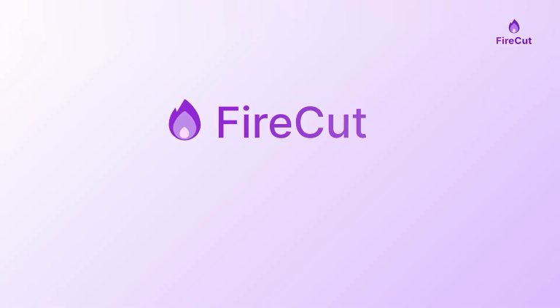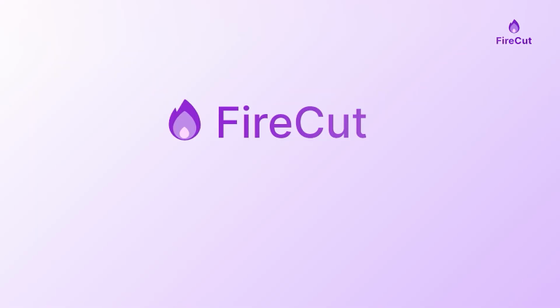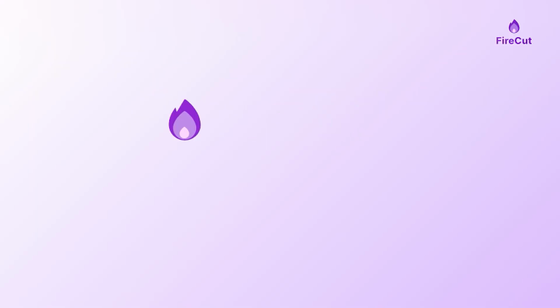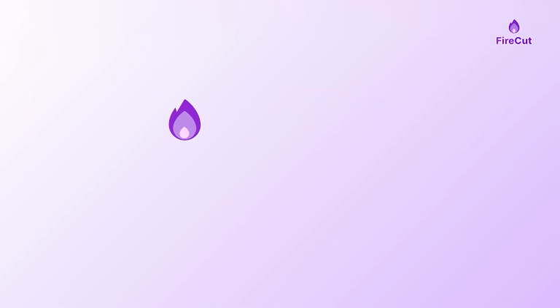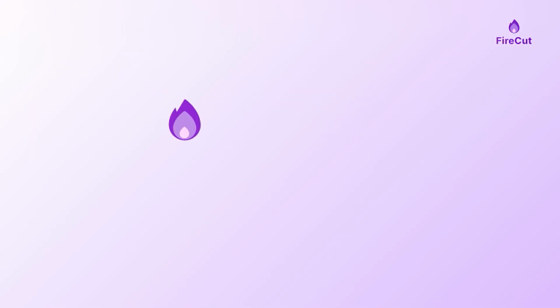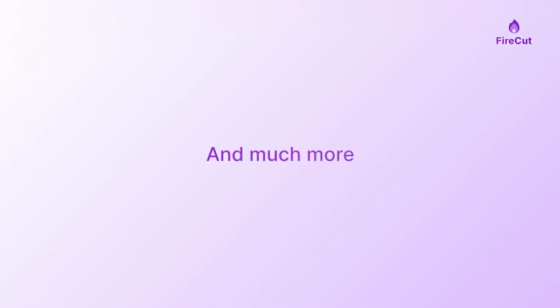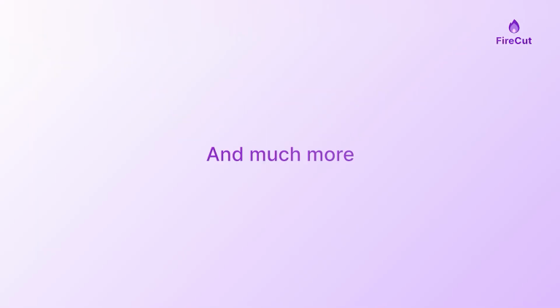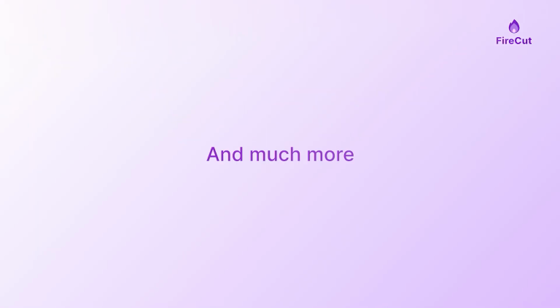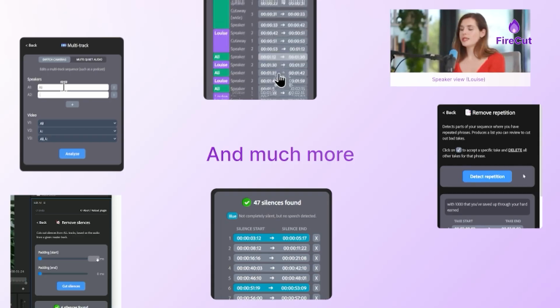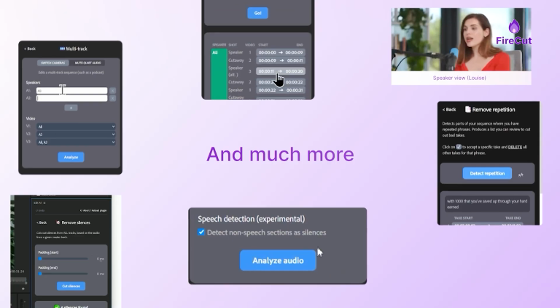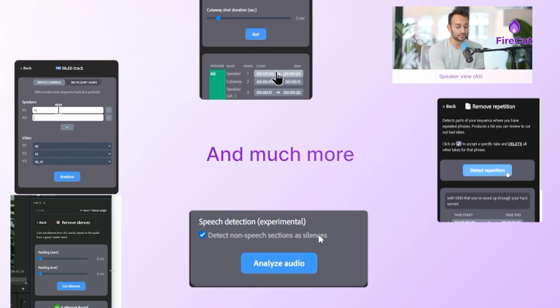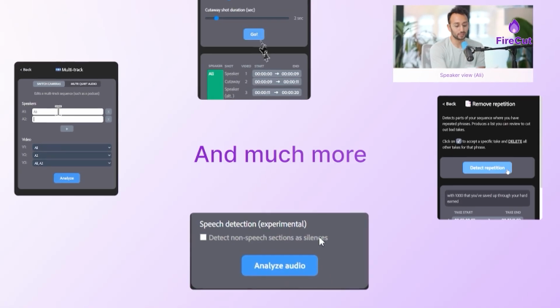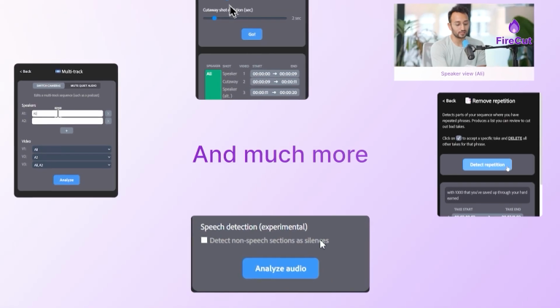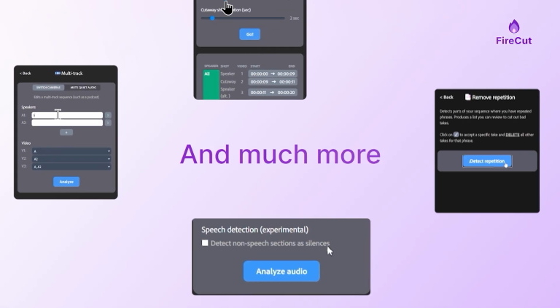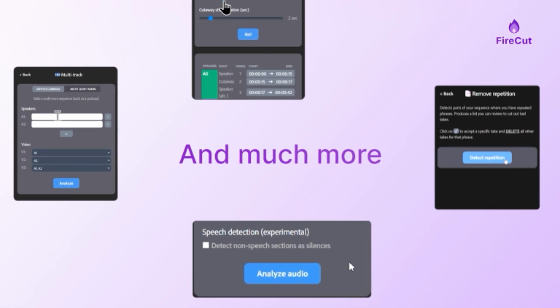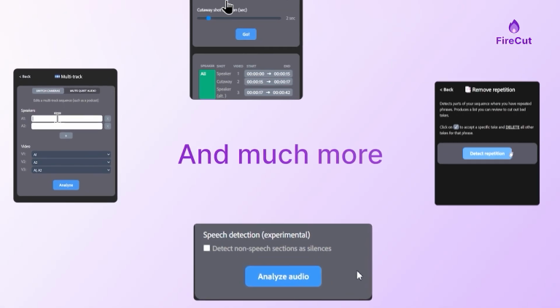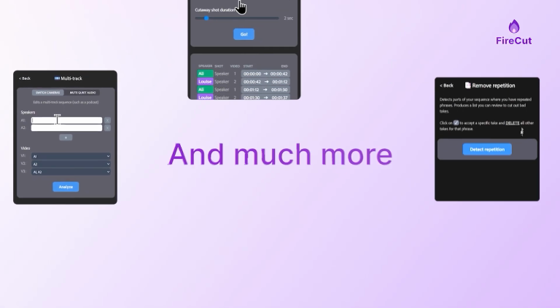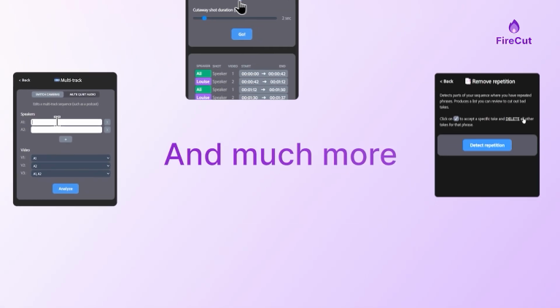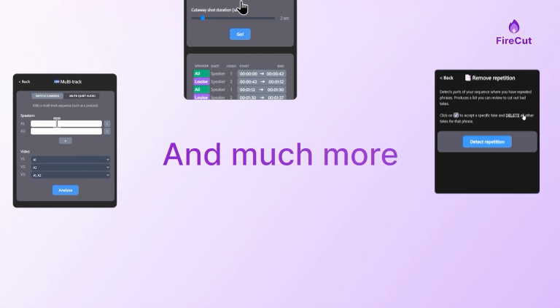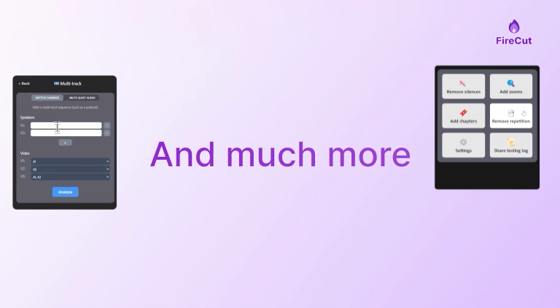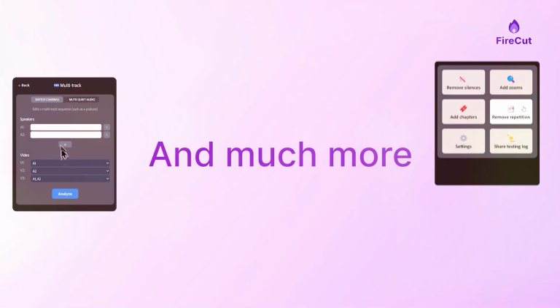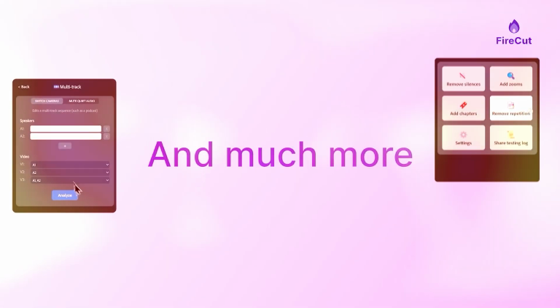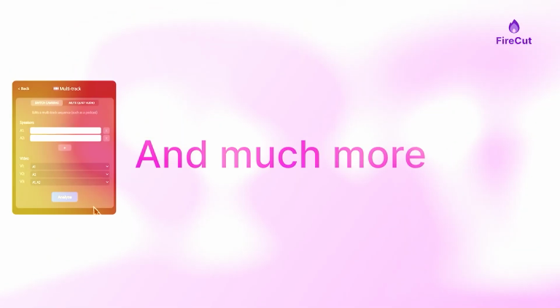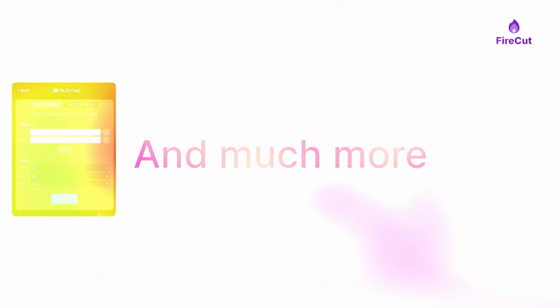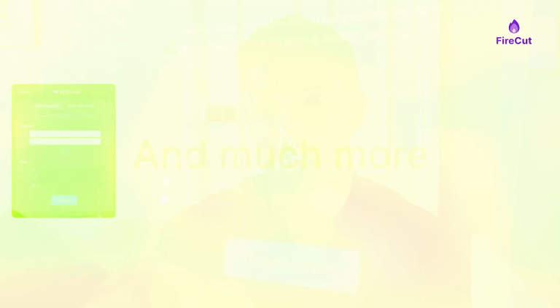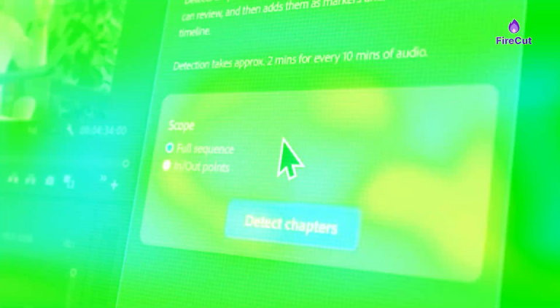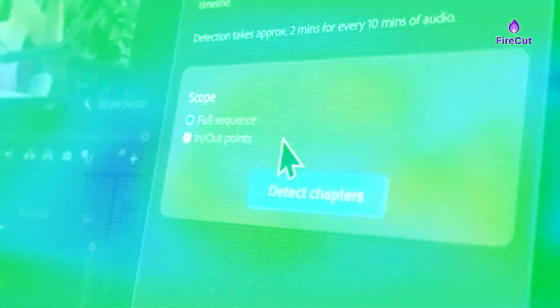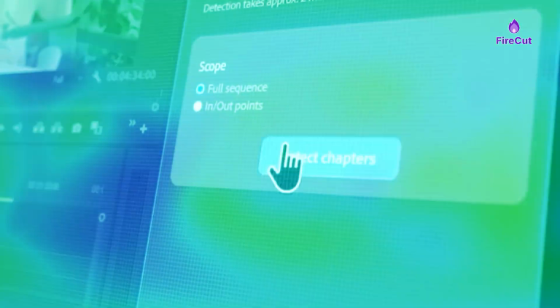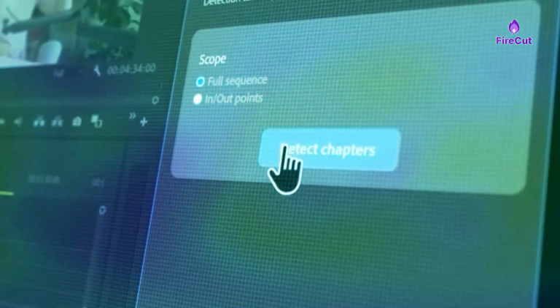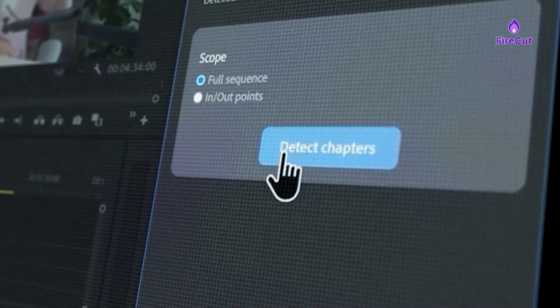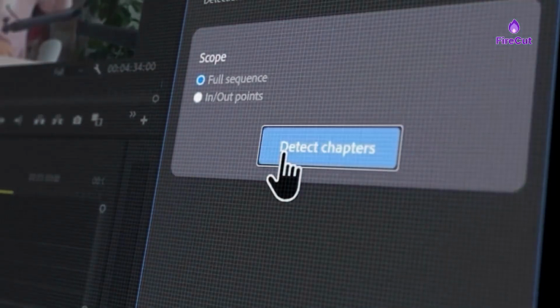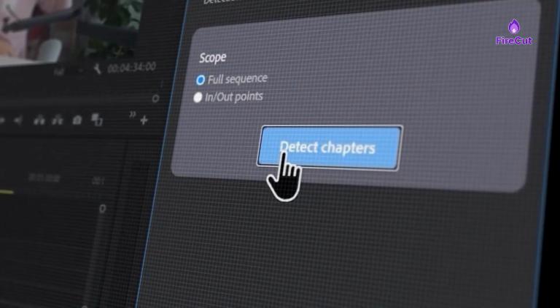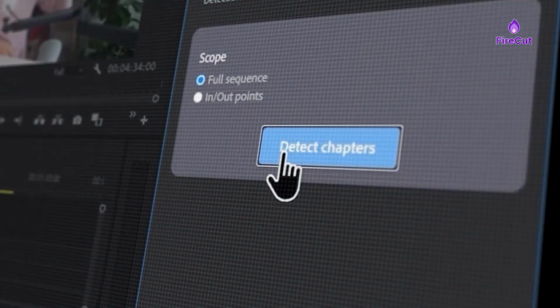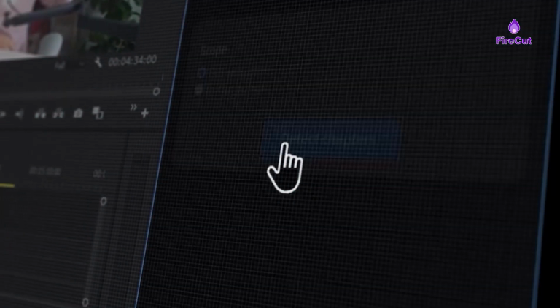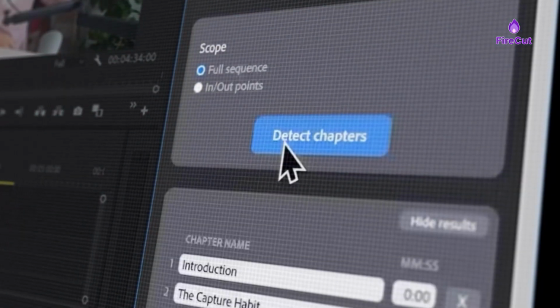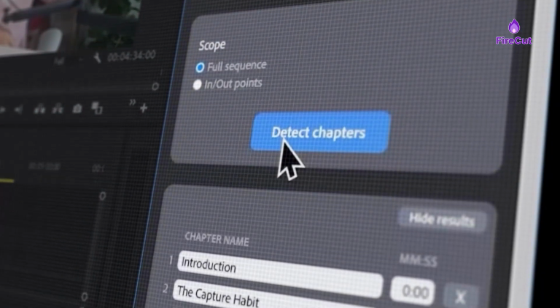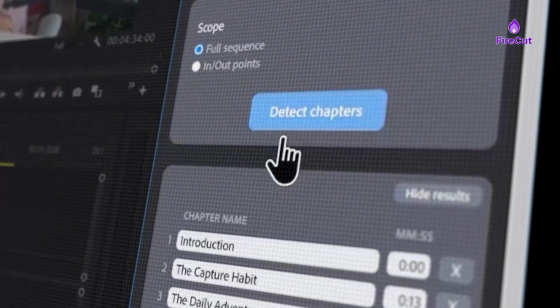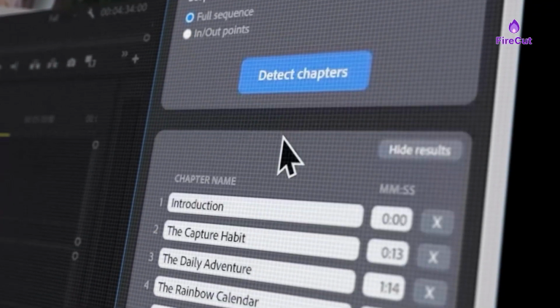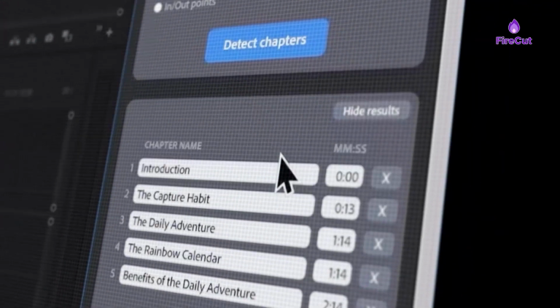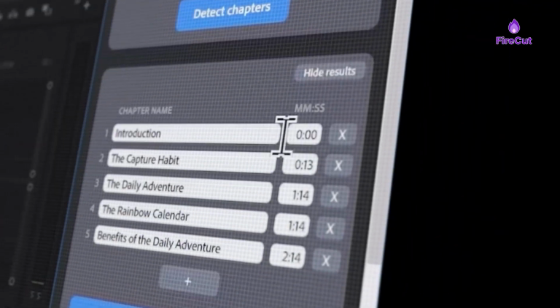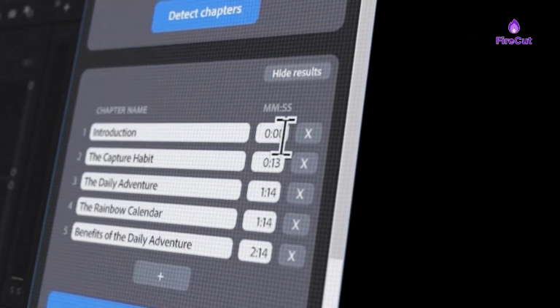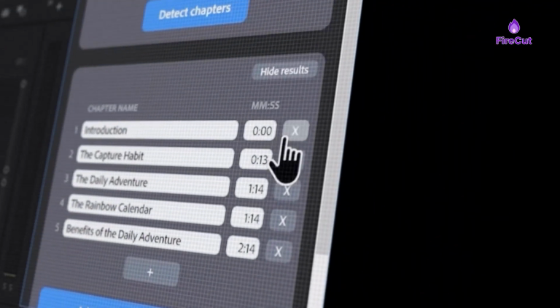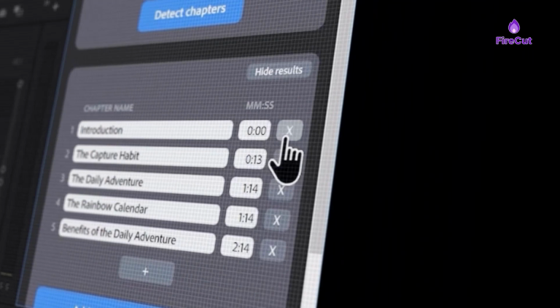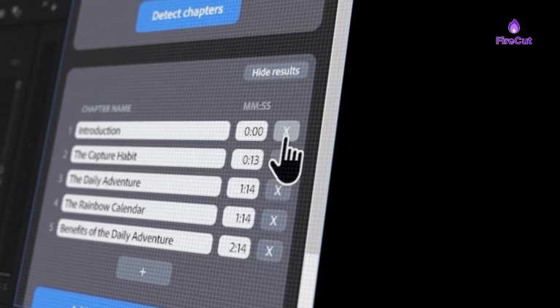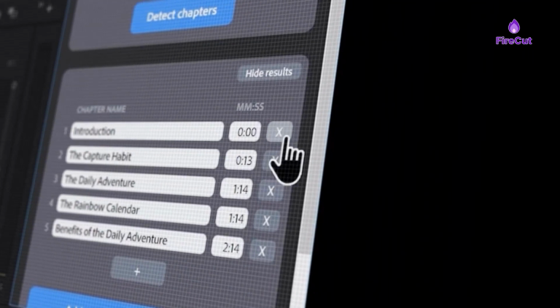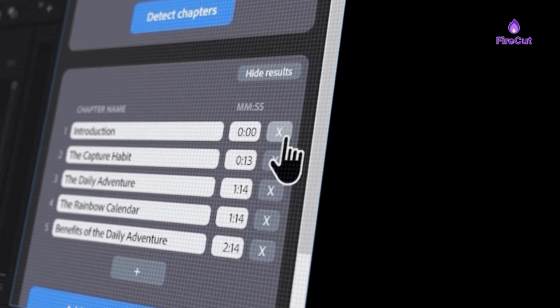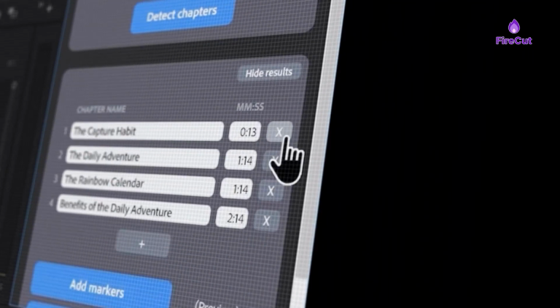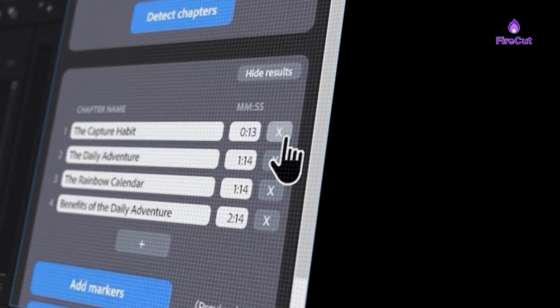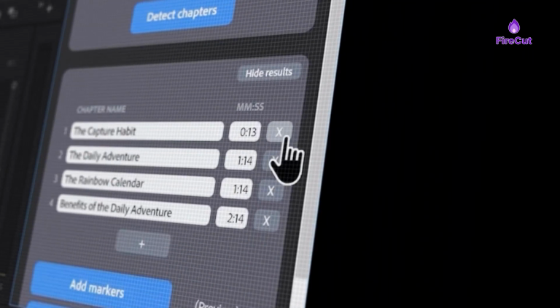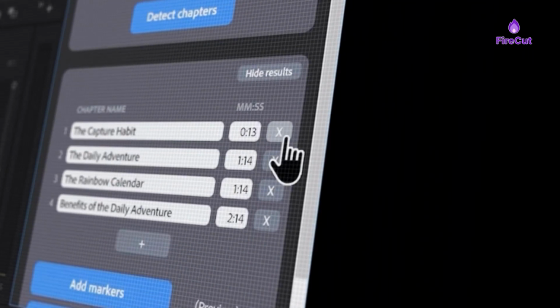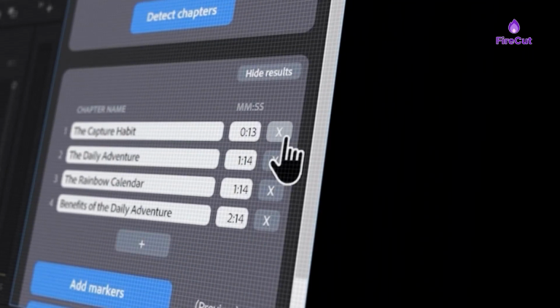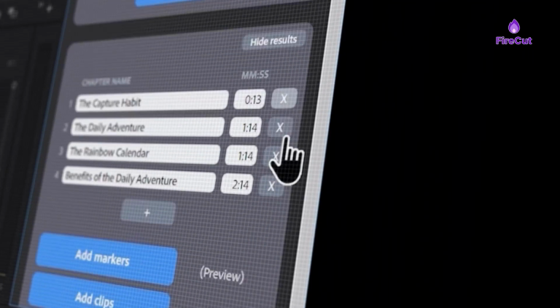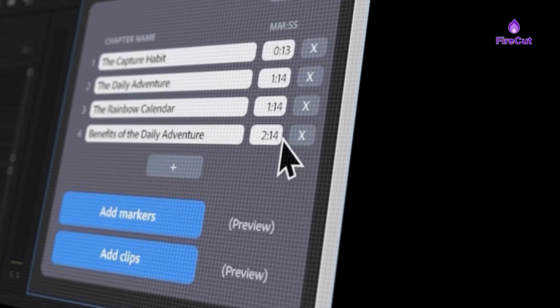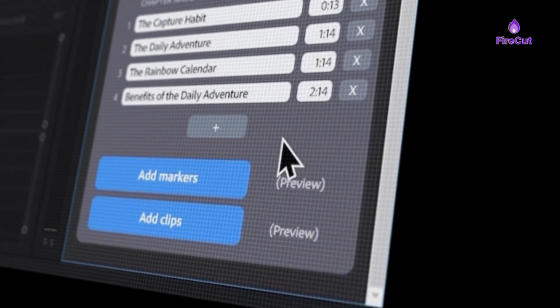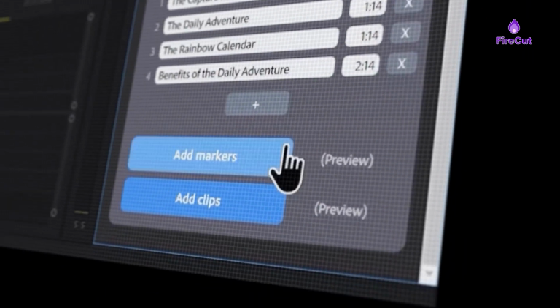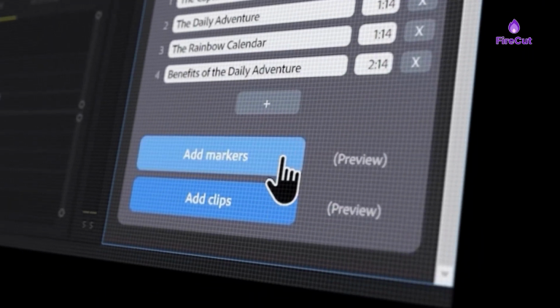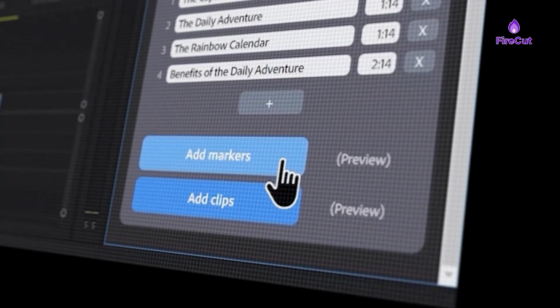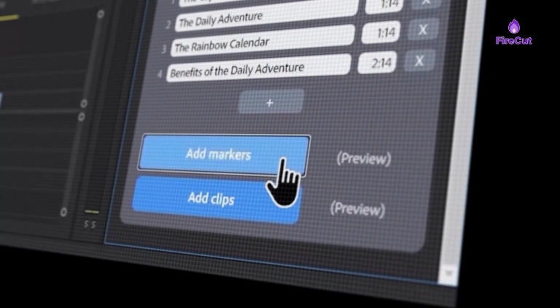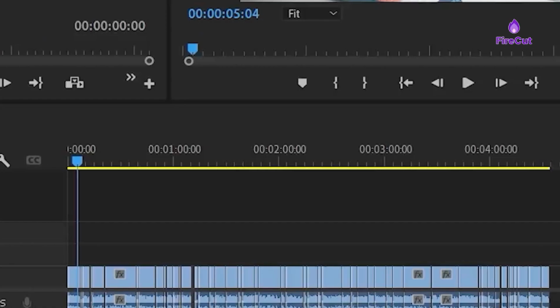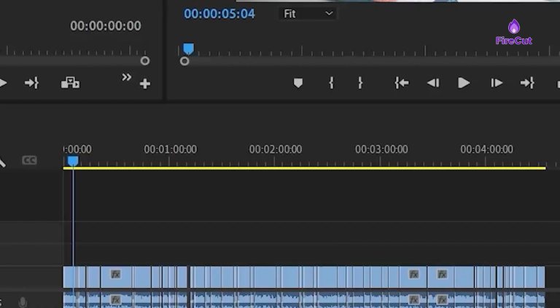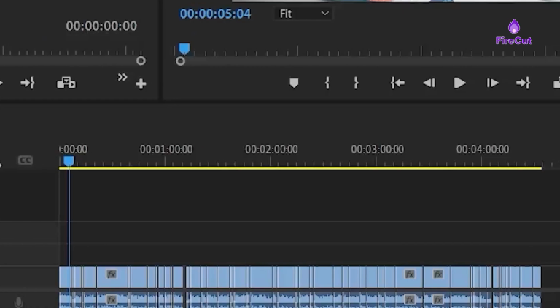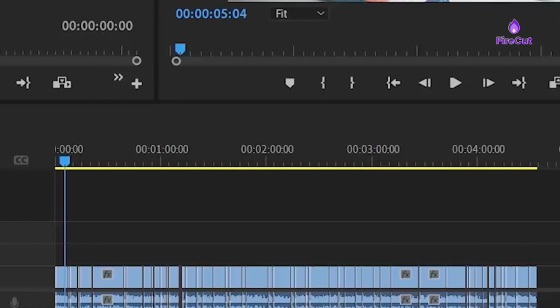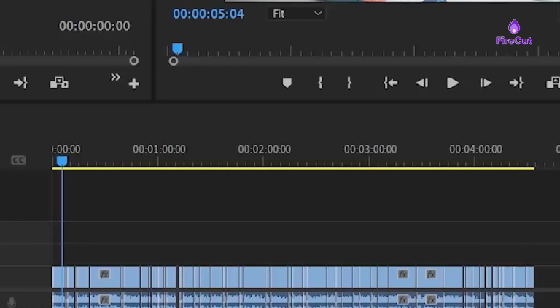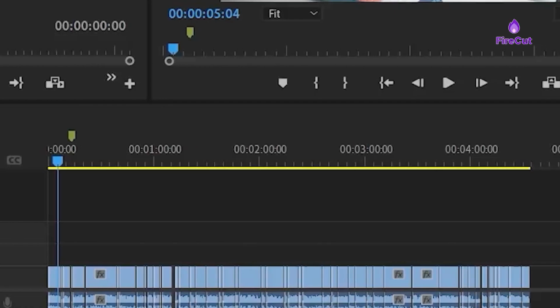In this video I'm going to go over what it has to offer, my own experience using it, and any issues that I had whilst using it as well.